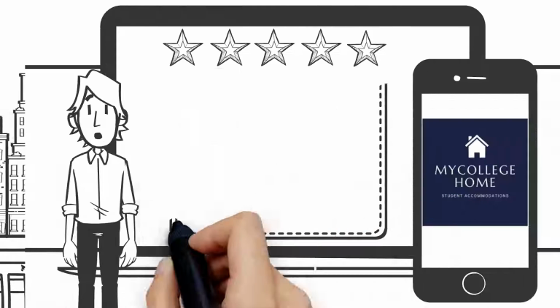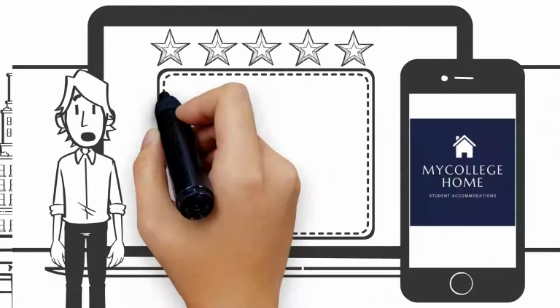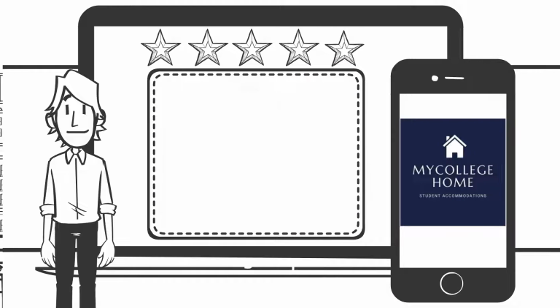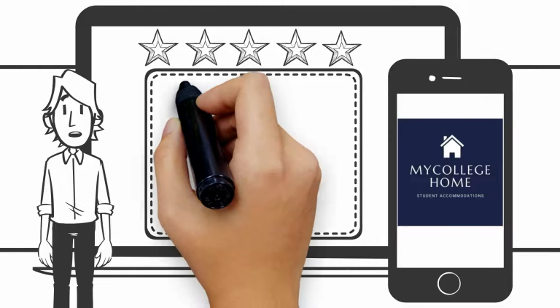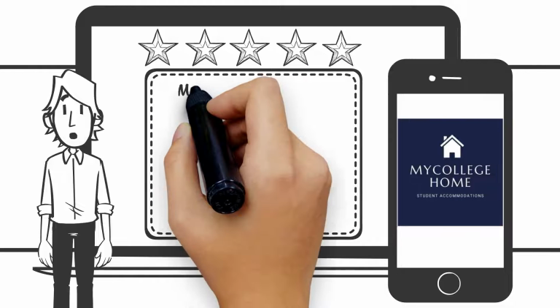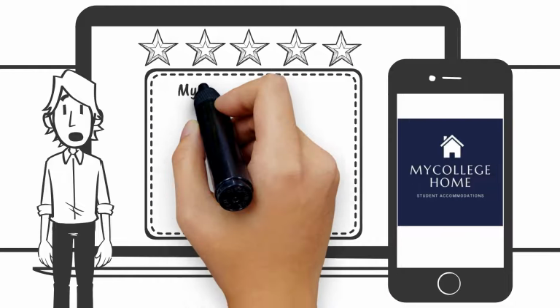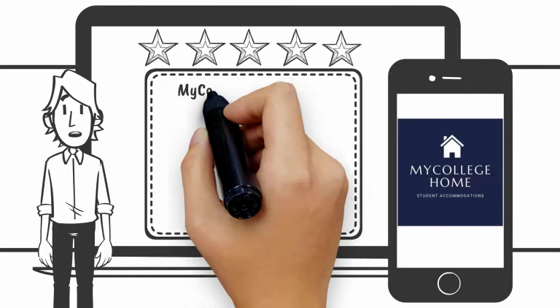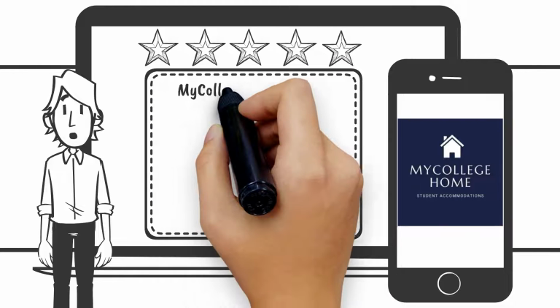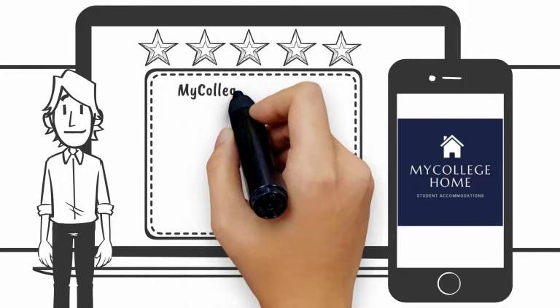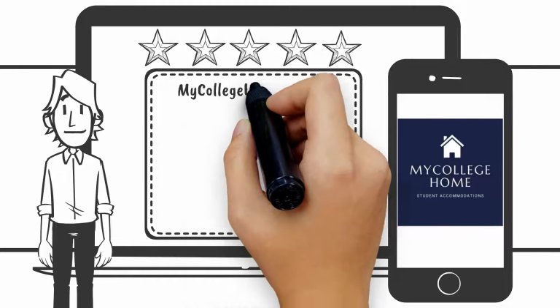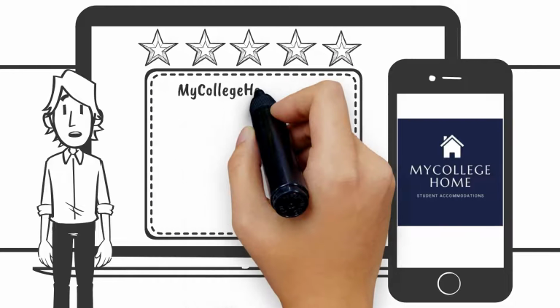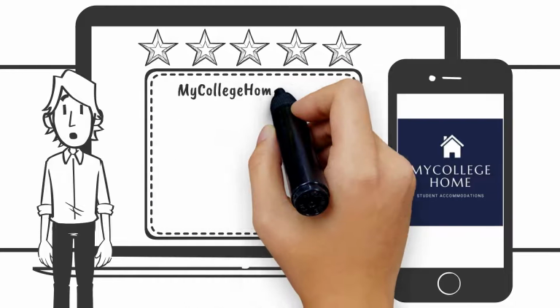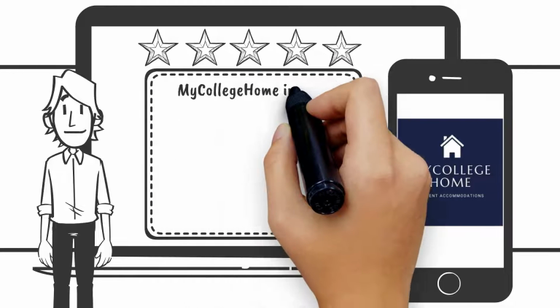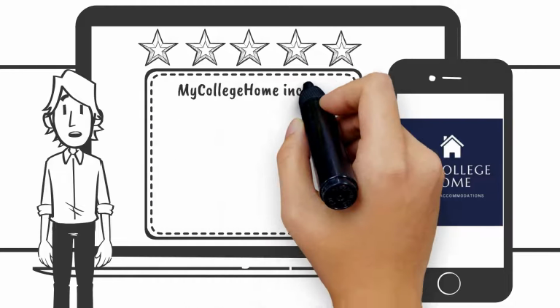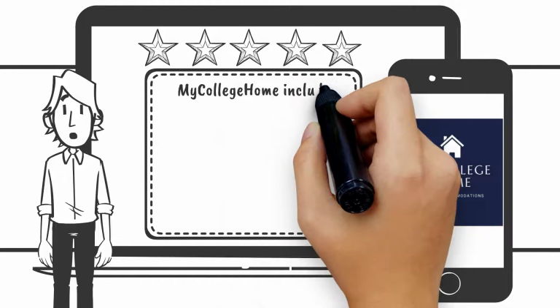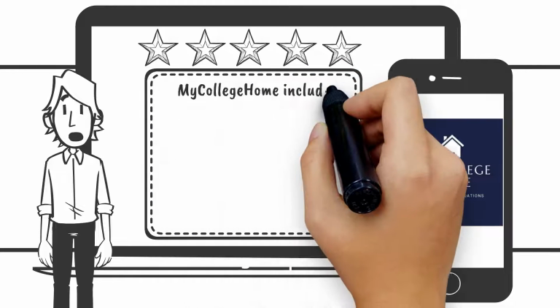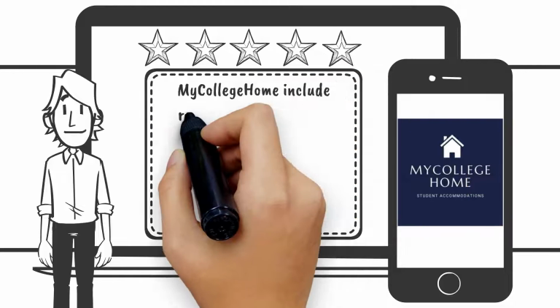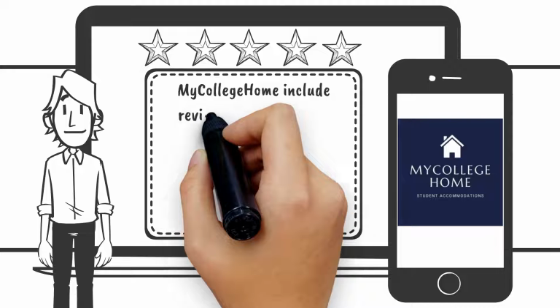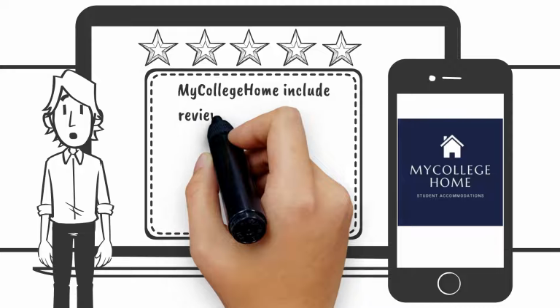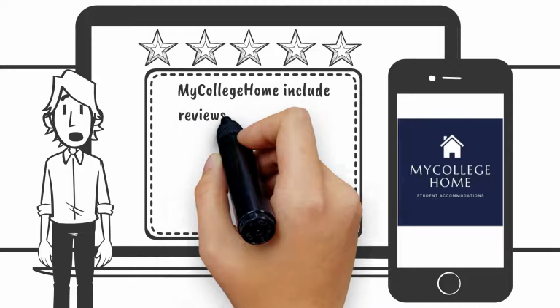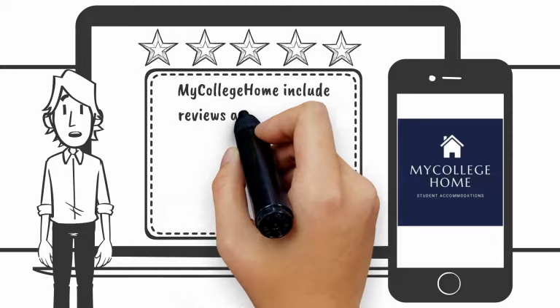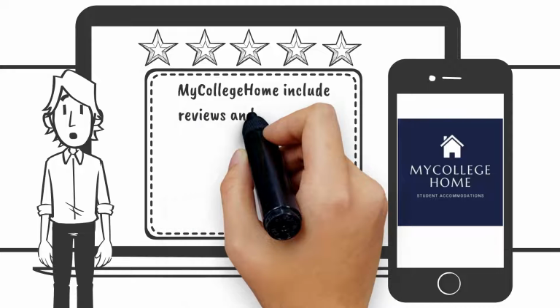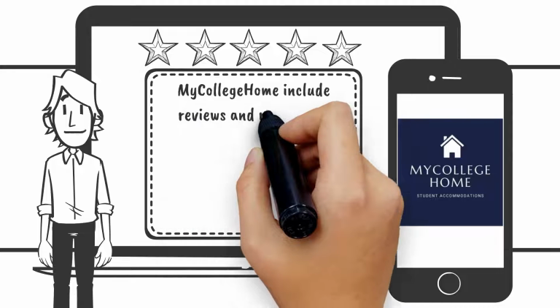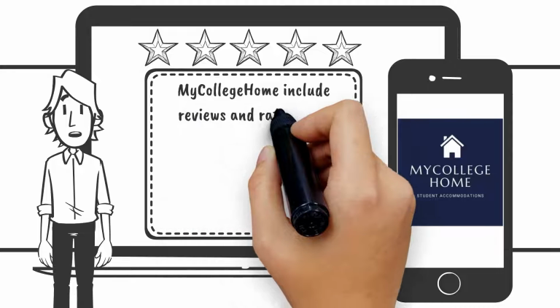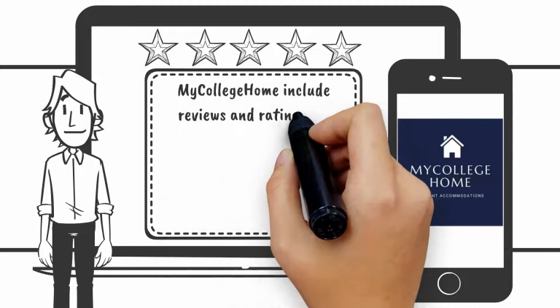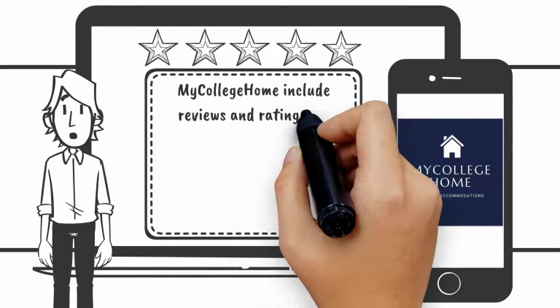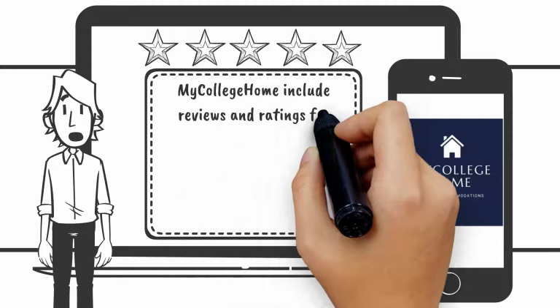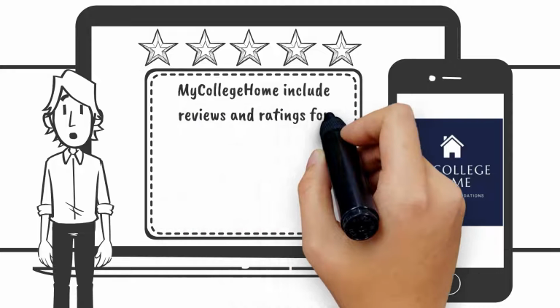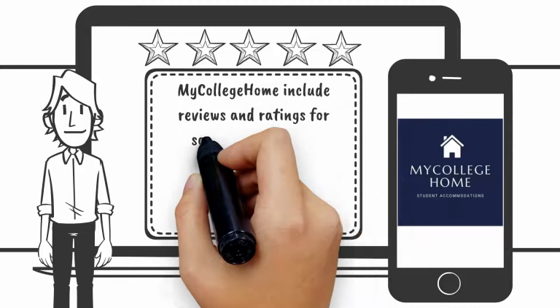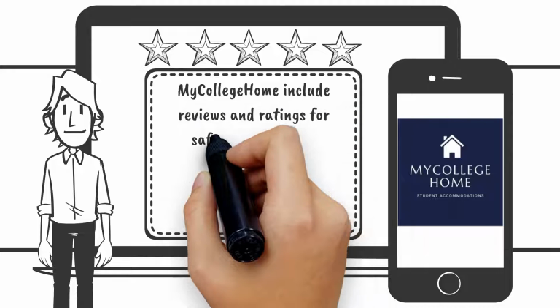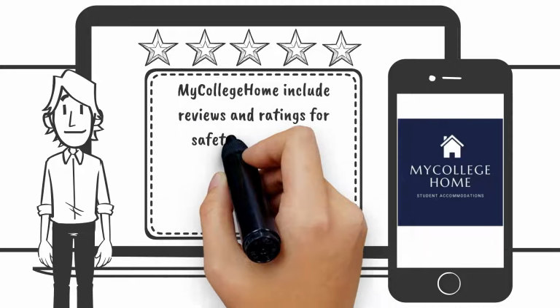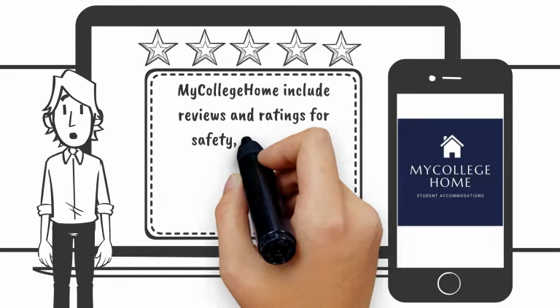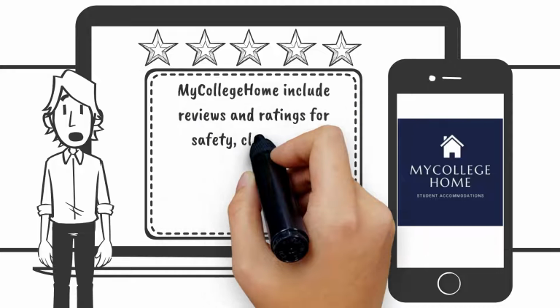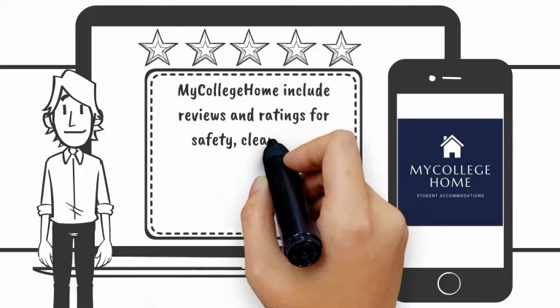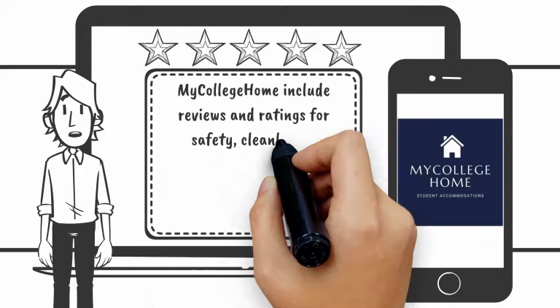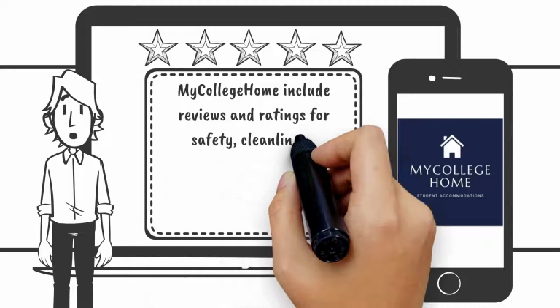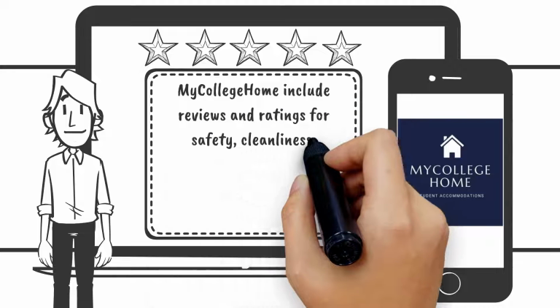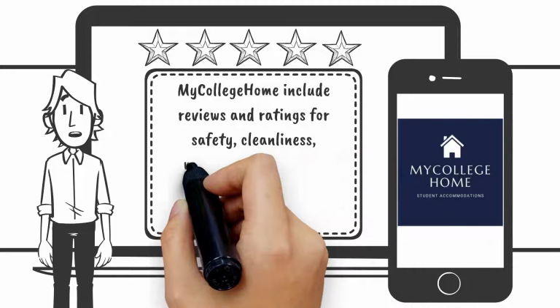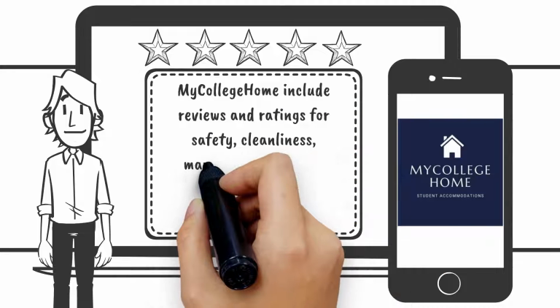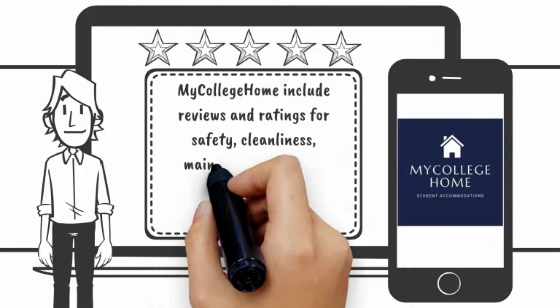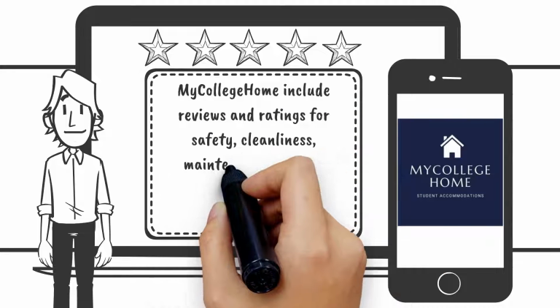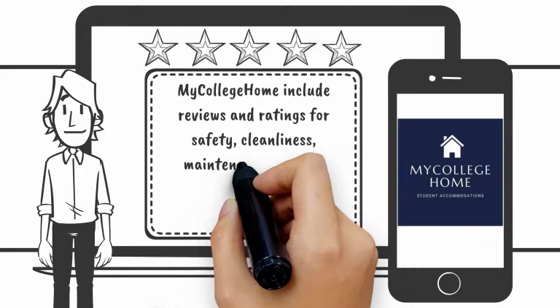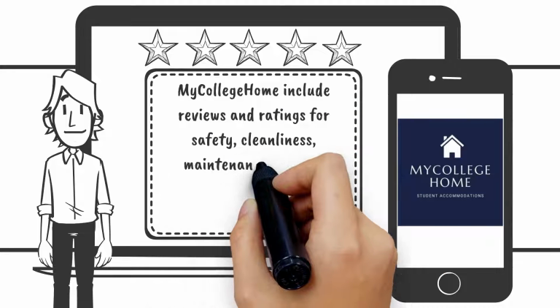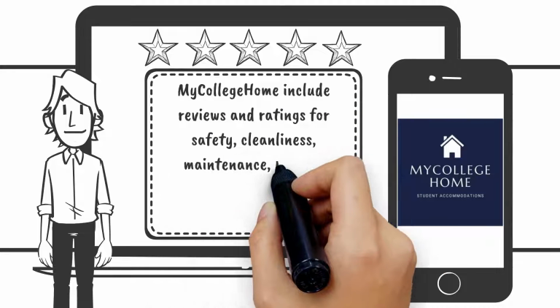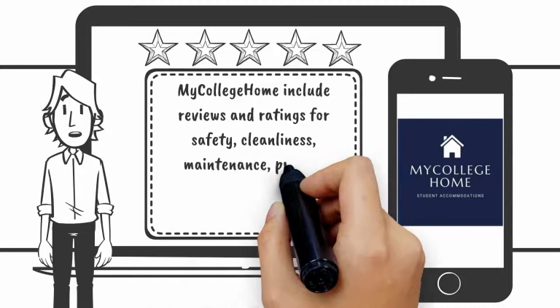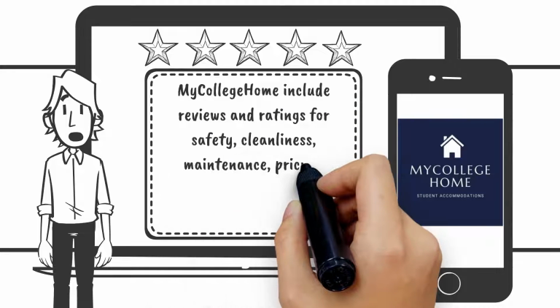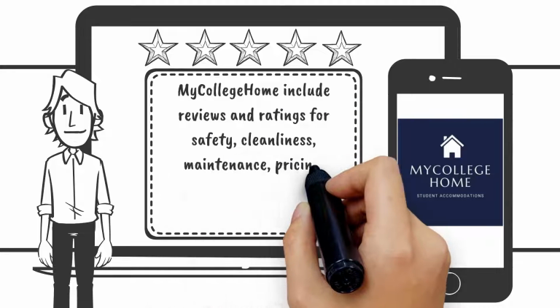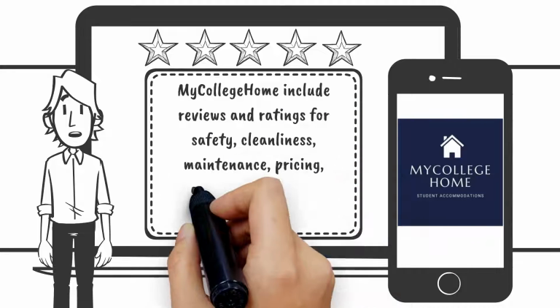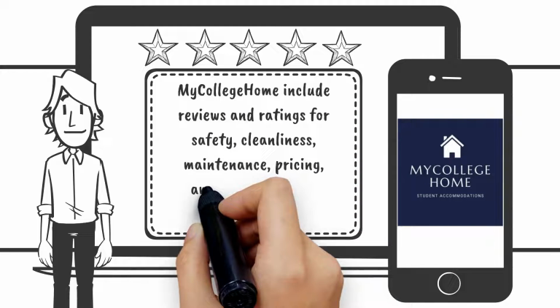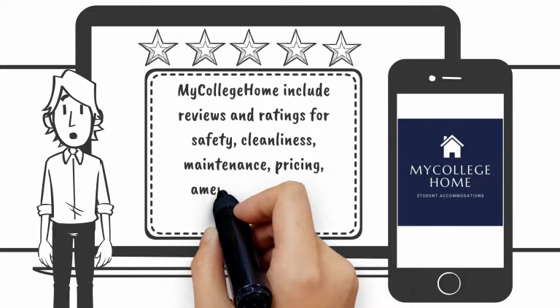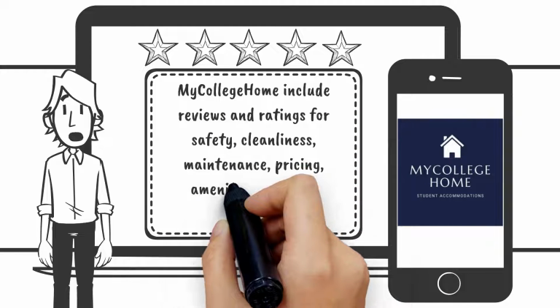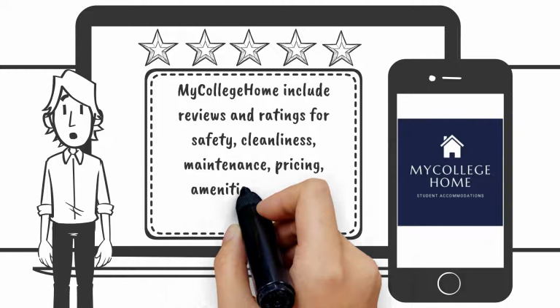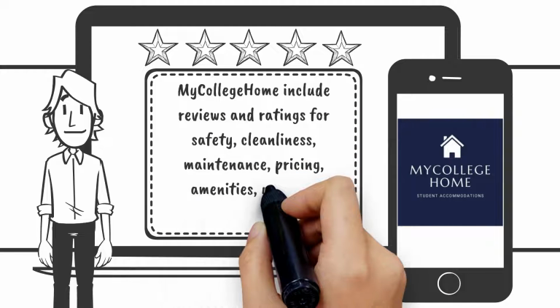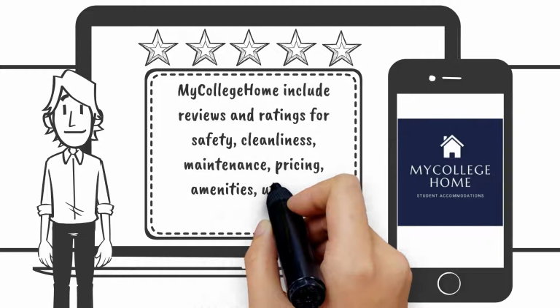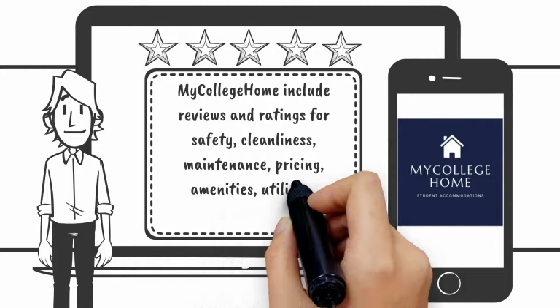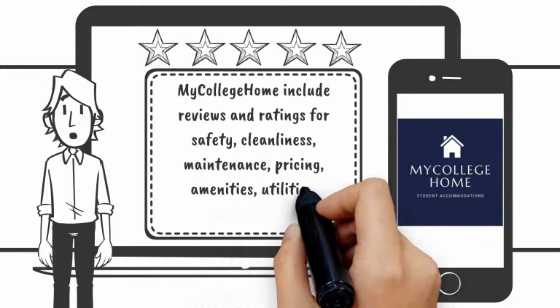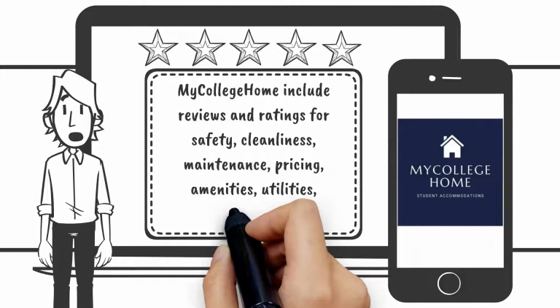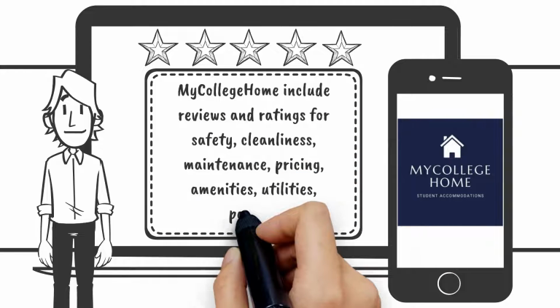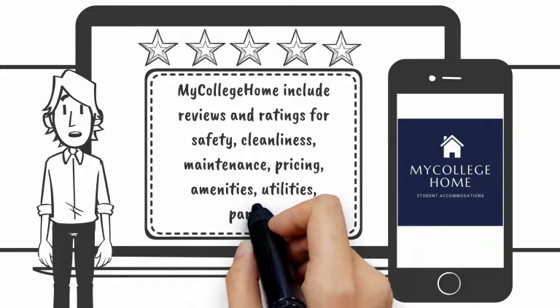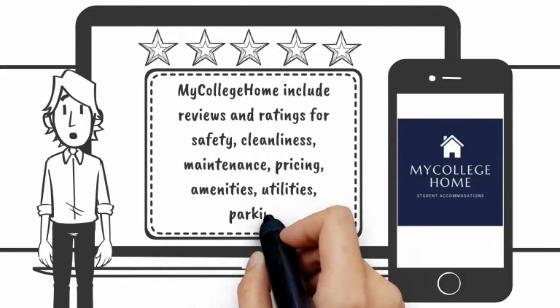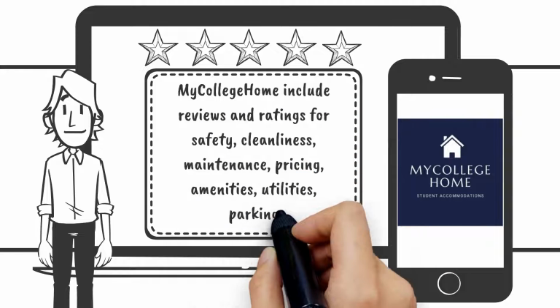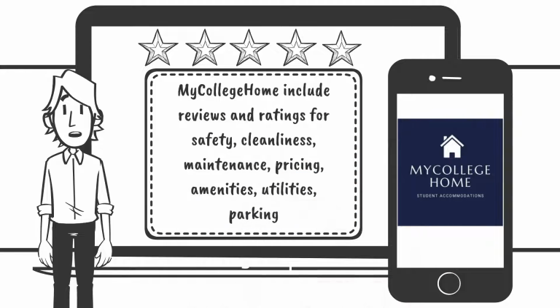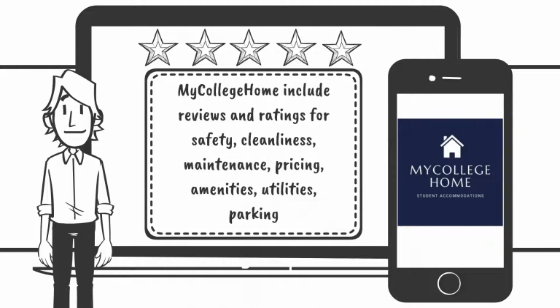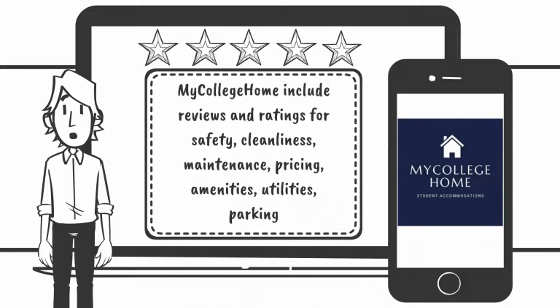My College Home includes reviews and ratings for safety, cleanliness, maintenance, pricing, amenities, utilities and parking.